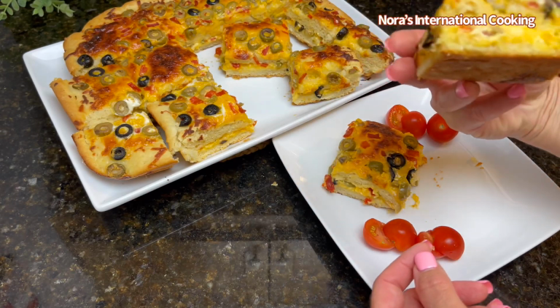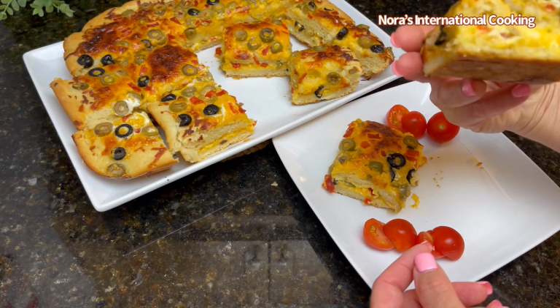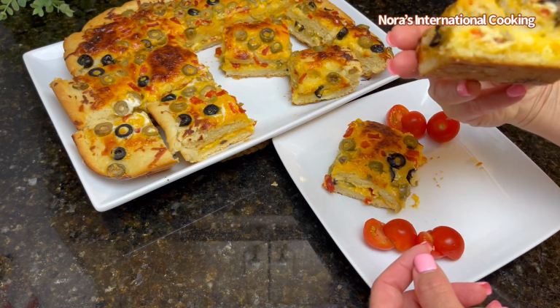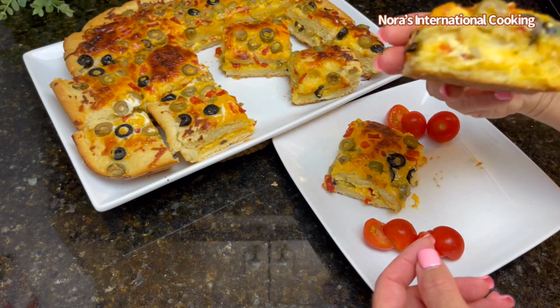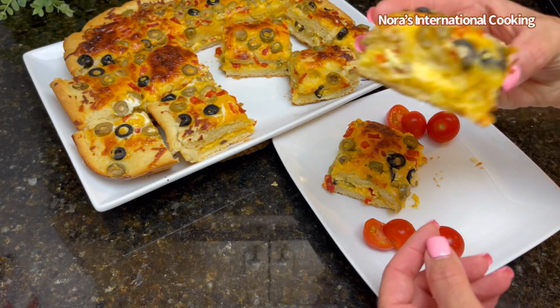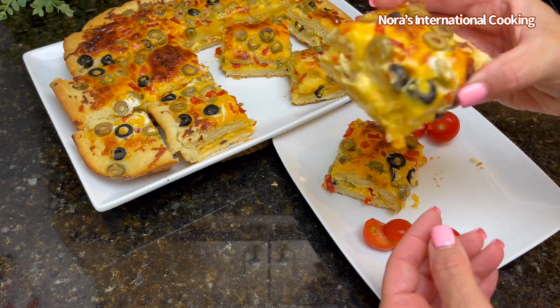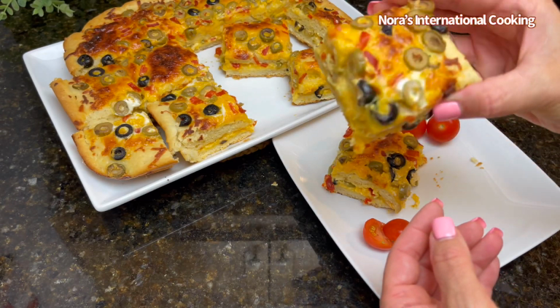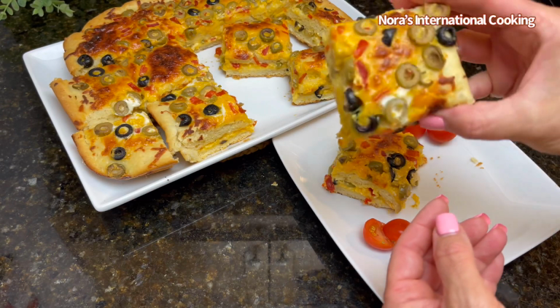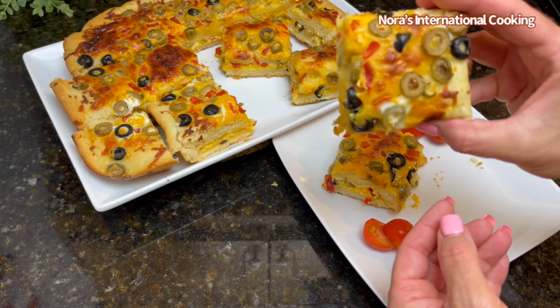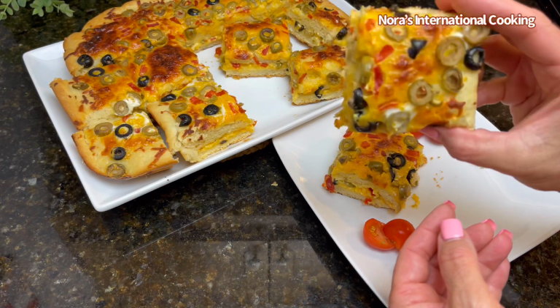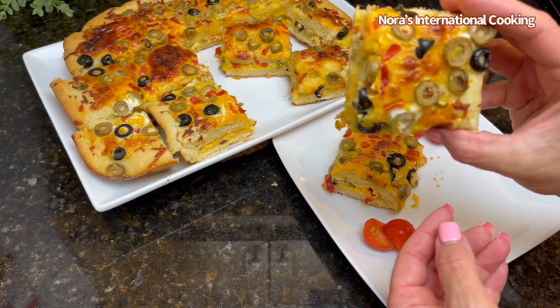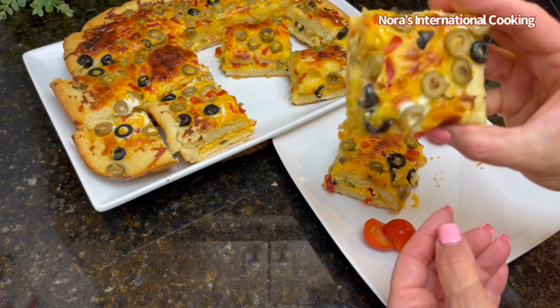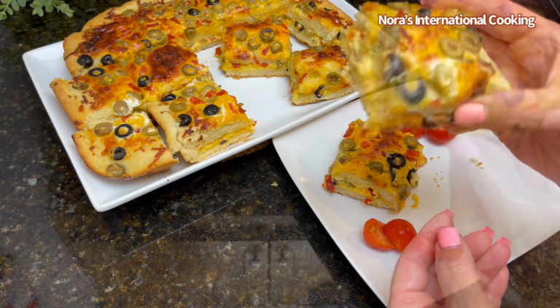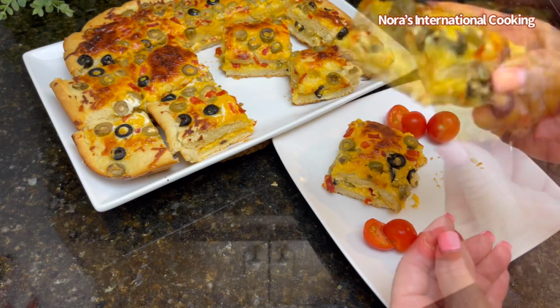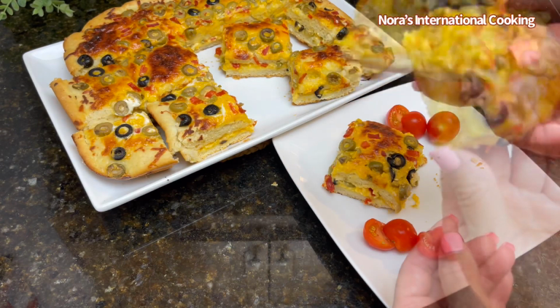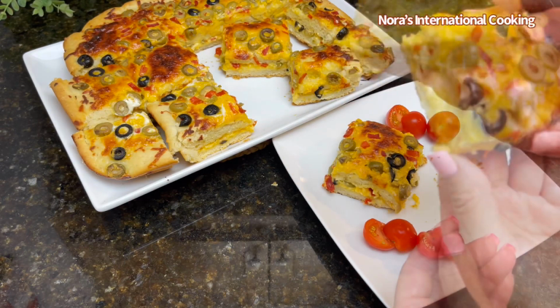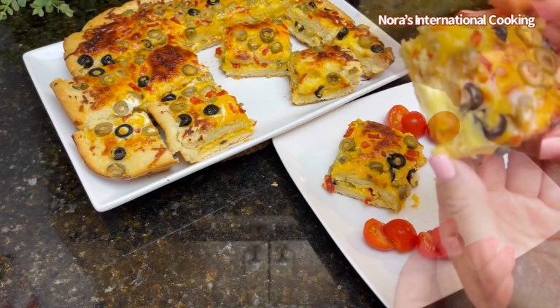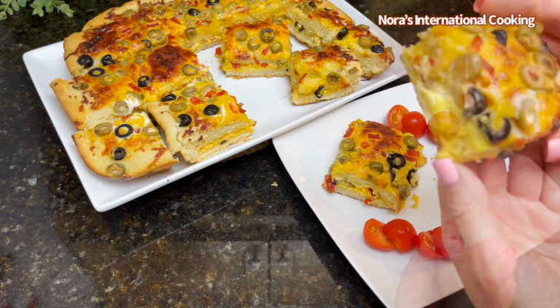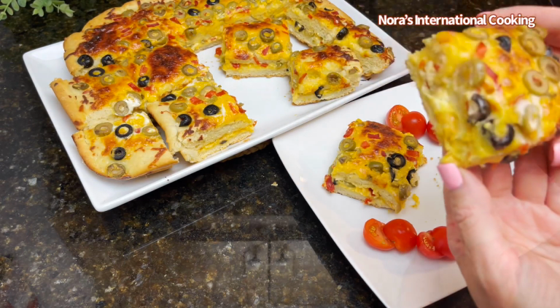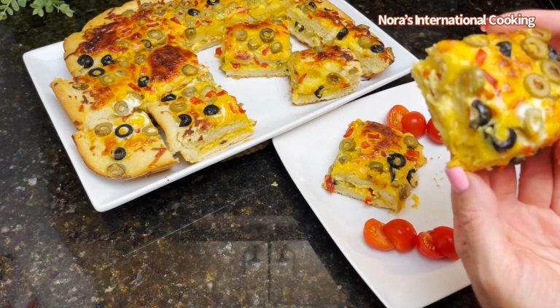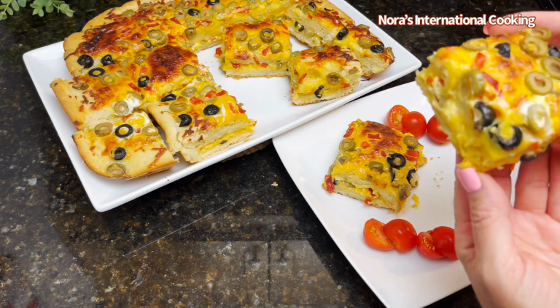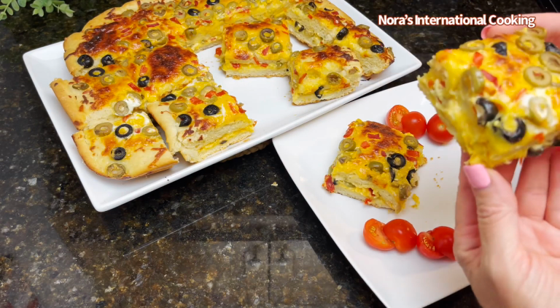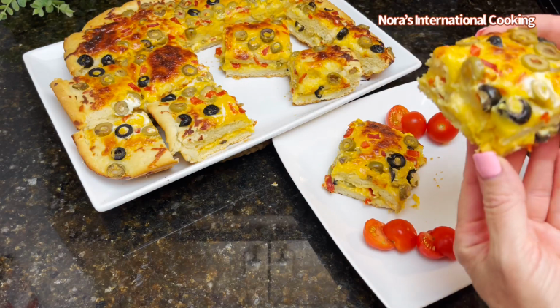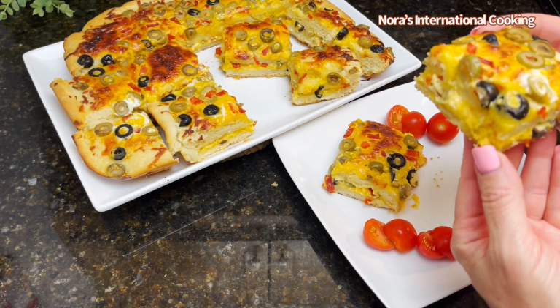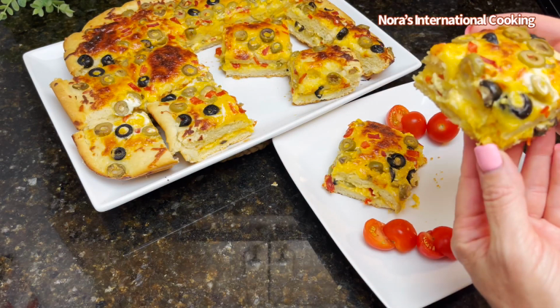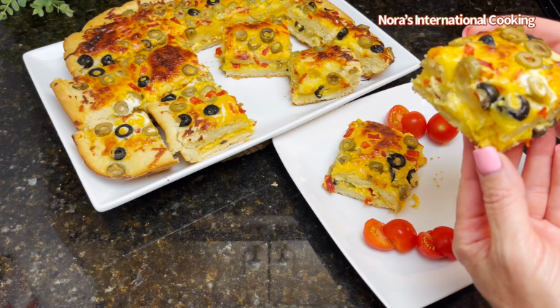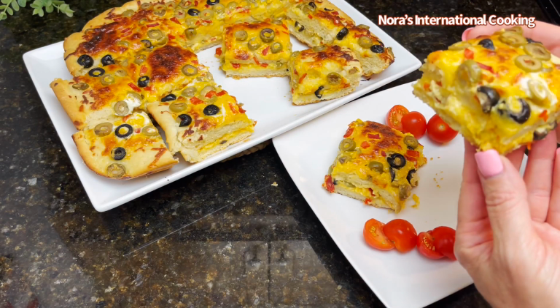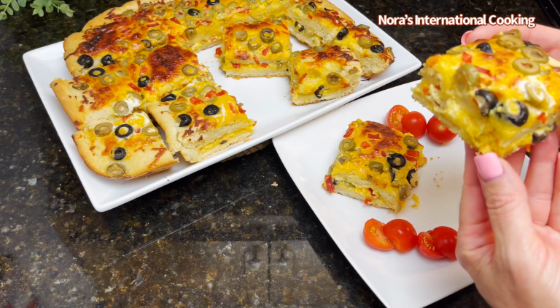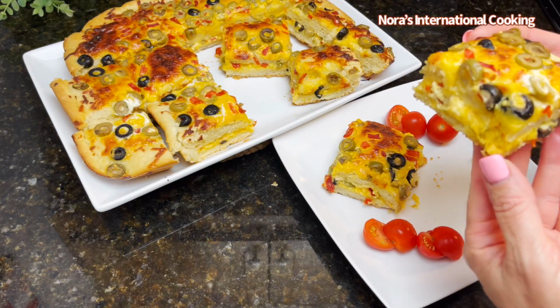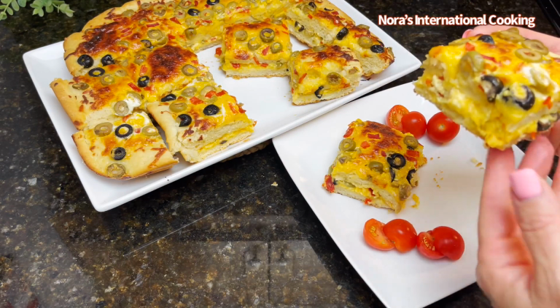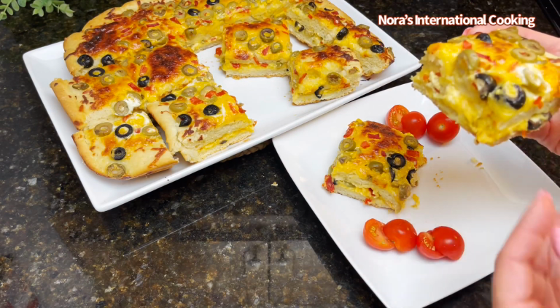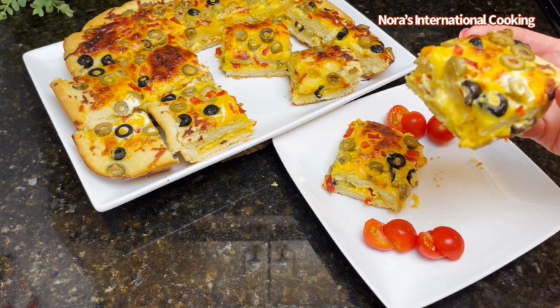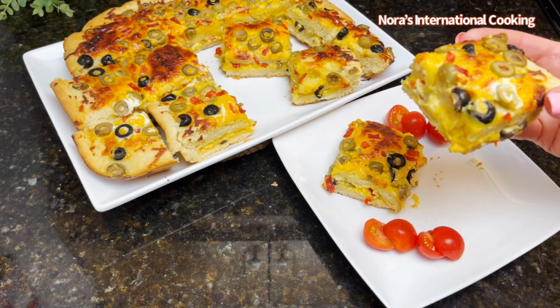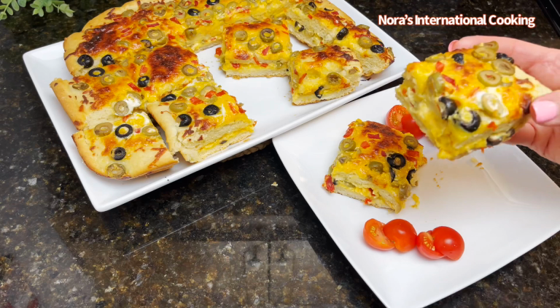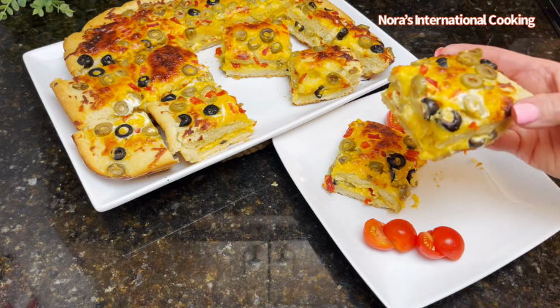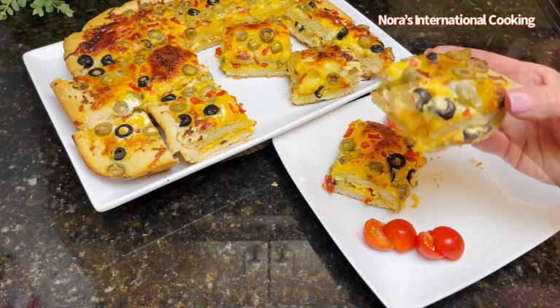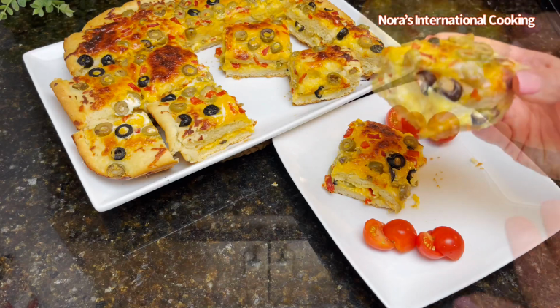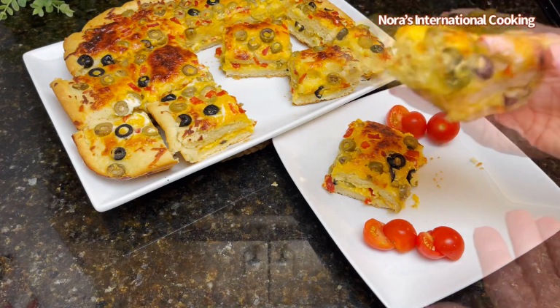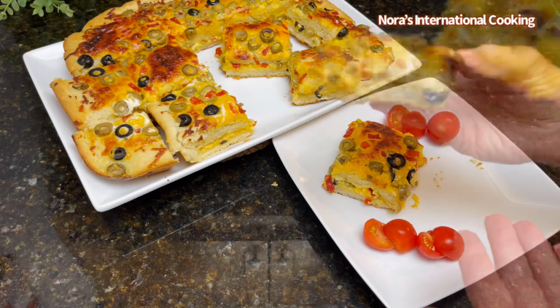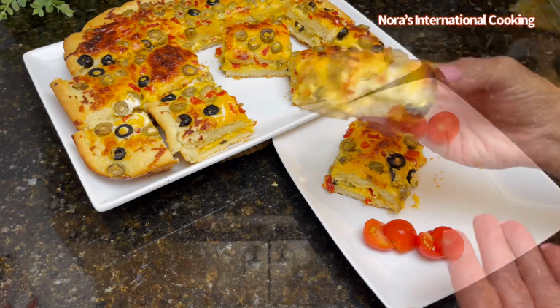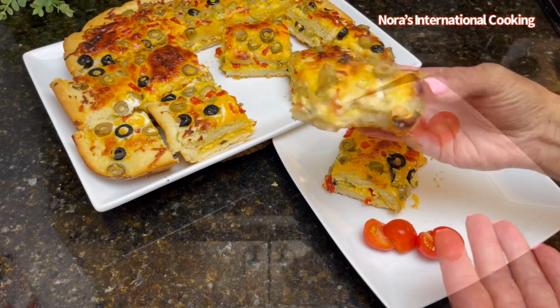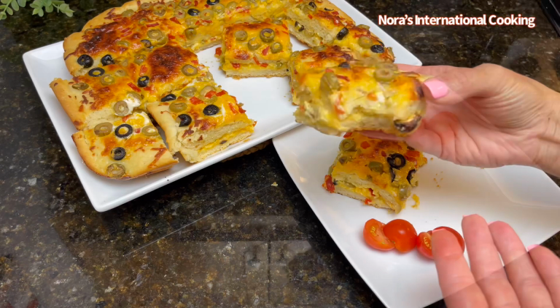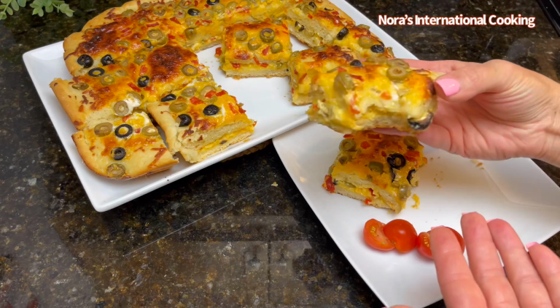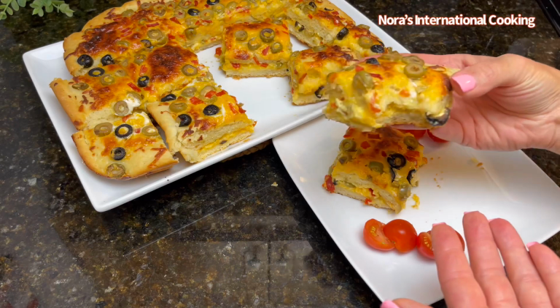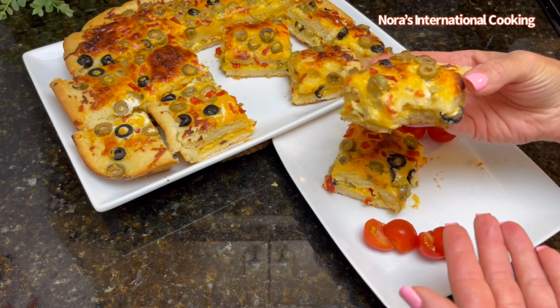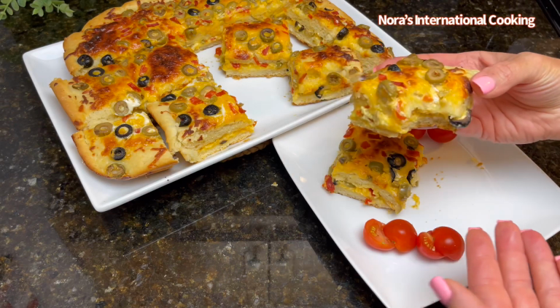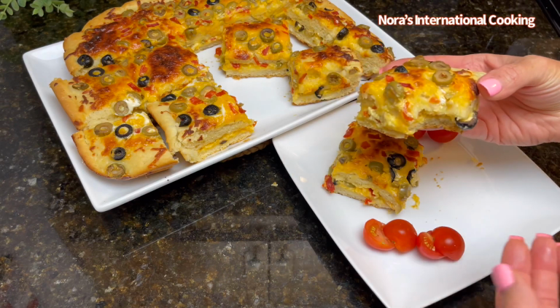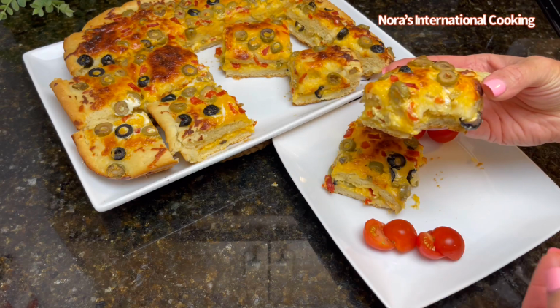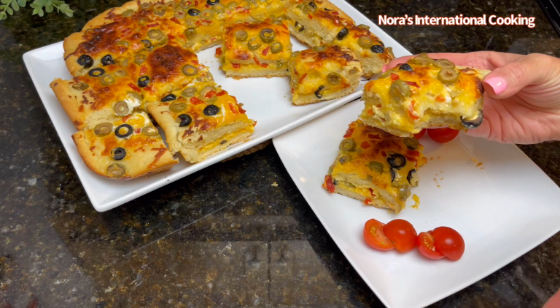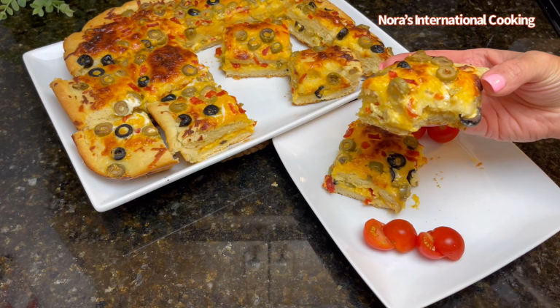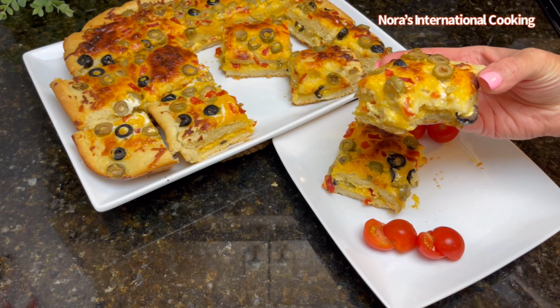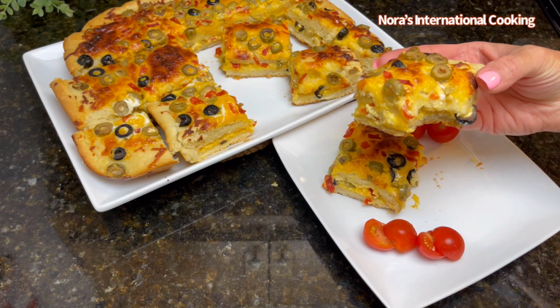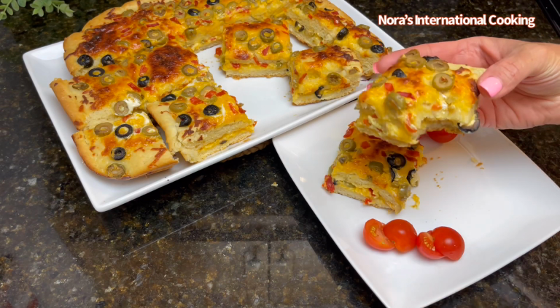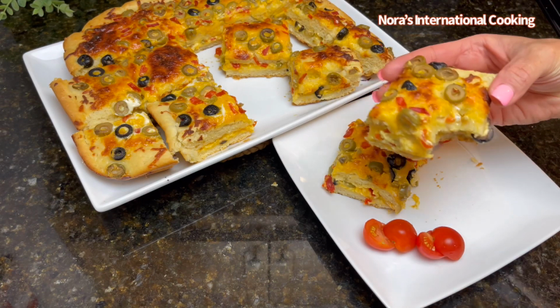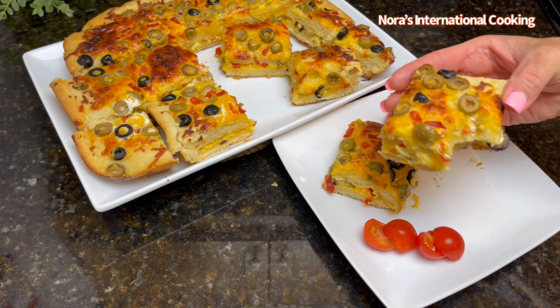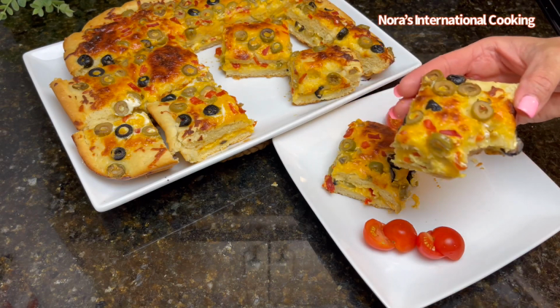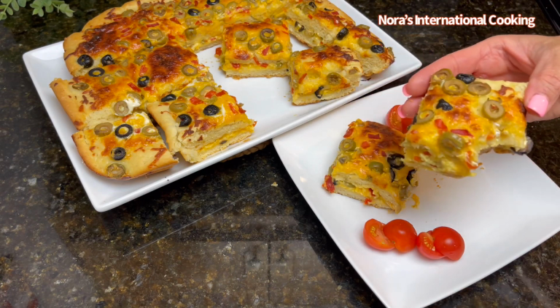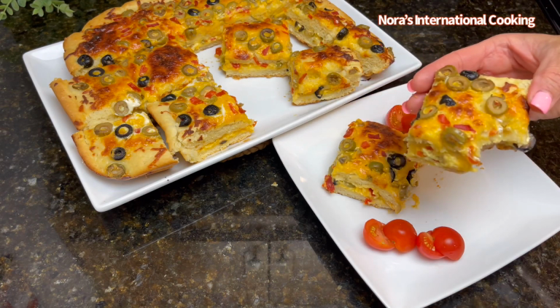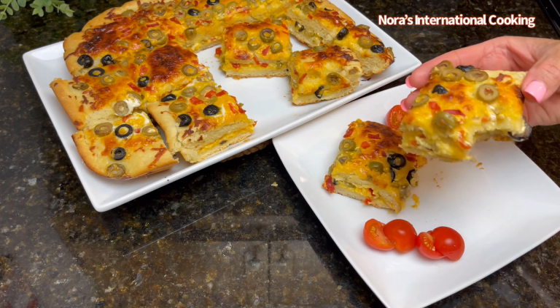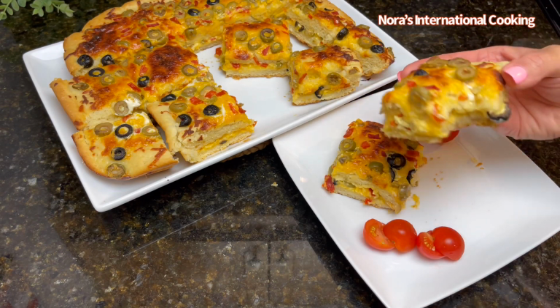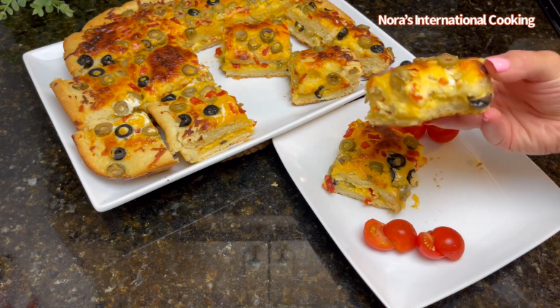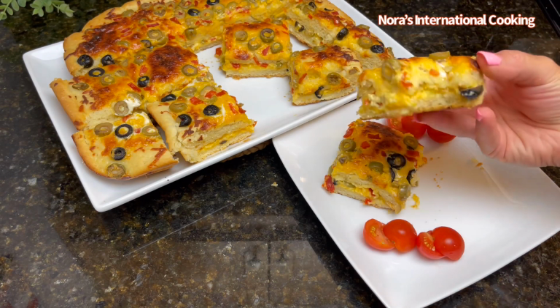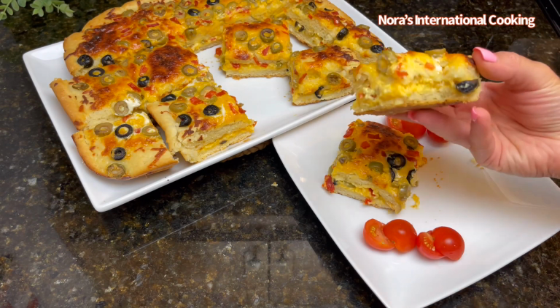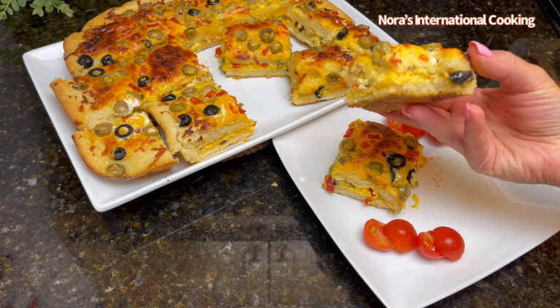It is so fluffy and soft. You can have it with a cup of tea or coffee. It is so delicious, I promise.